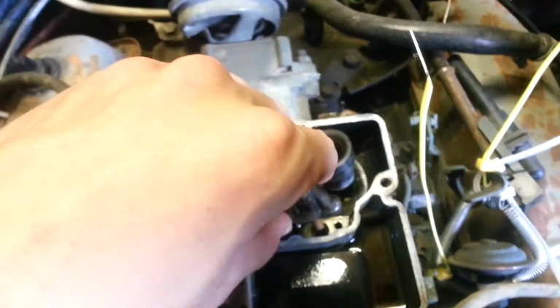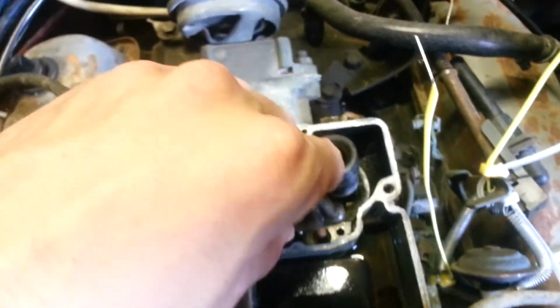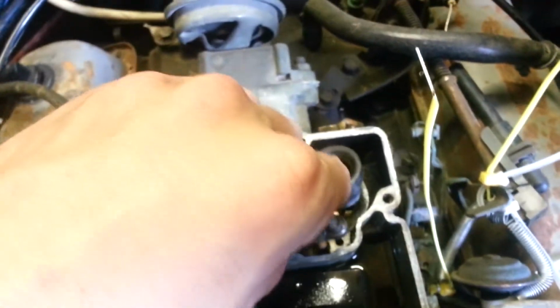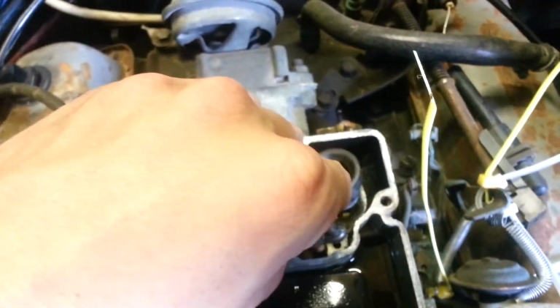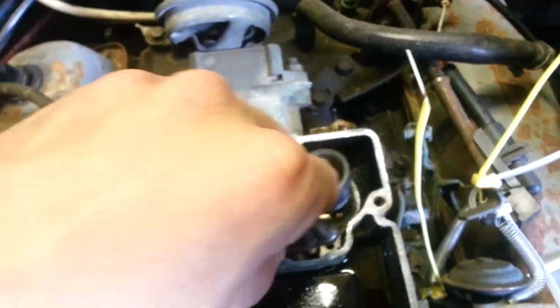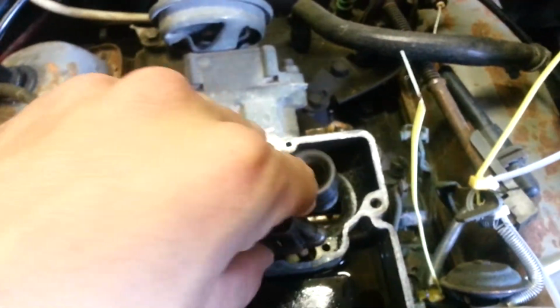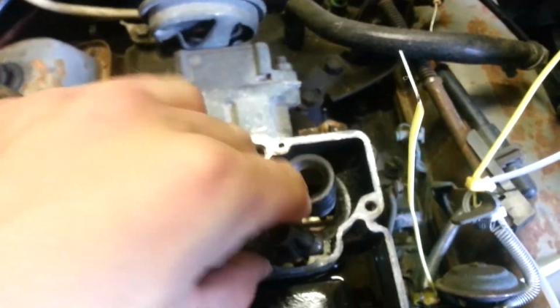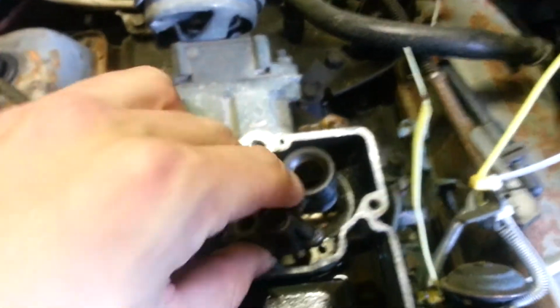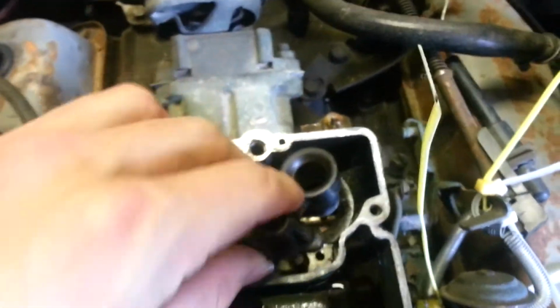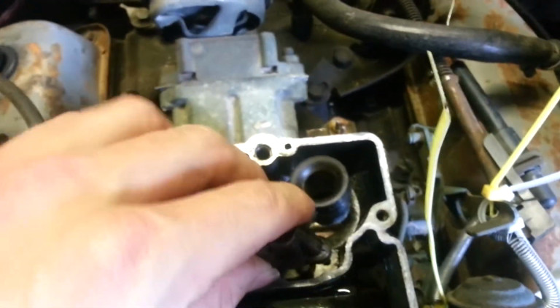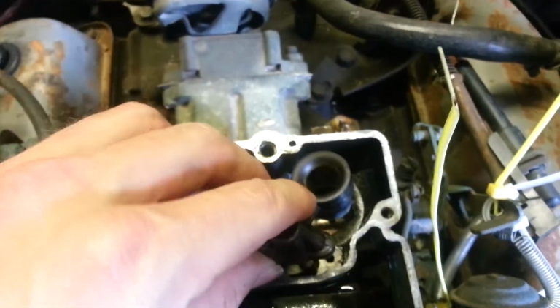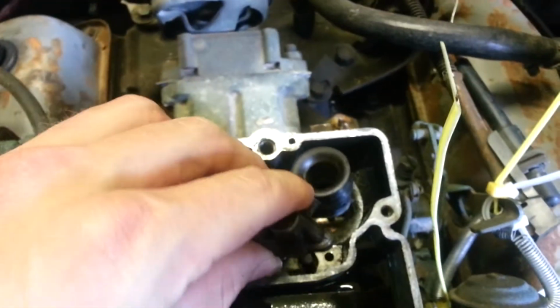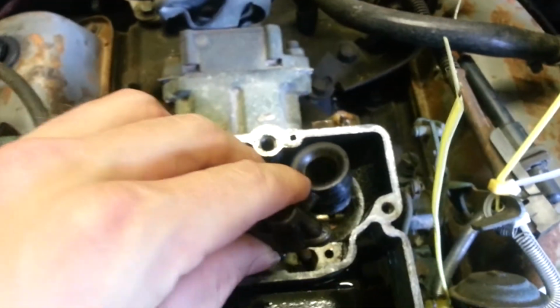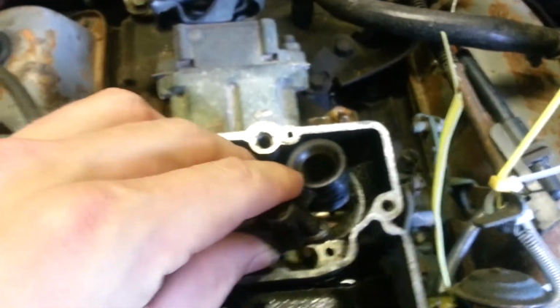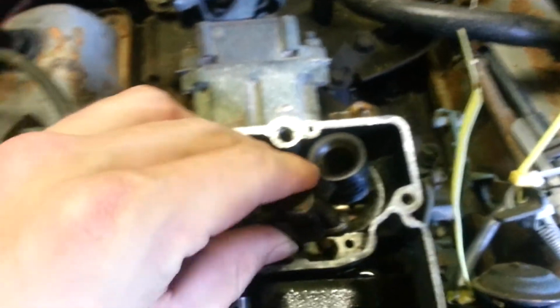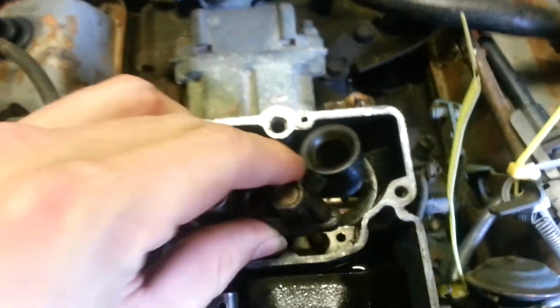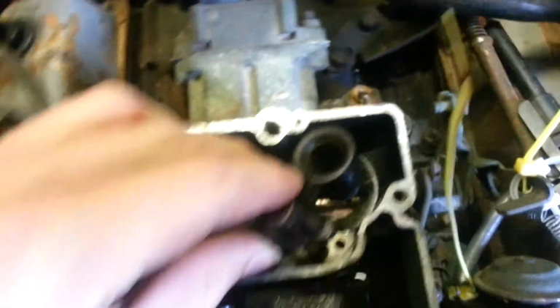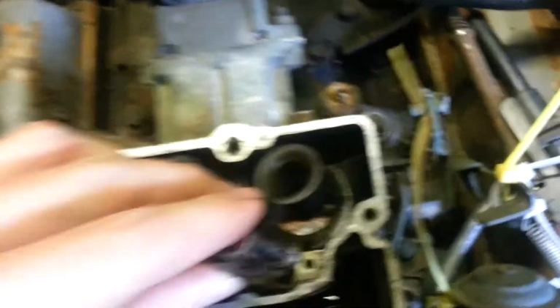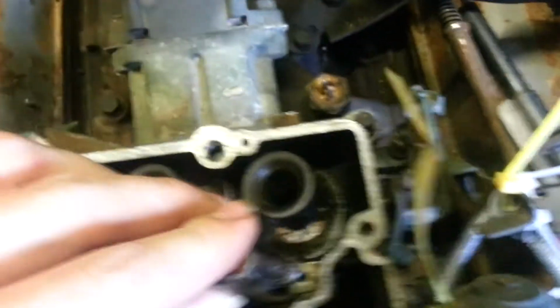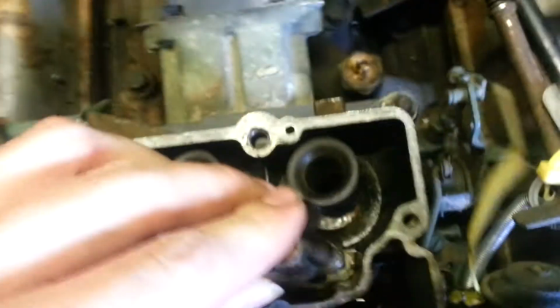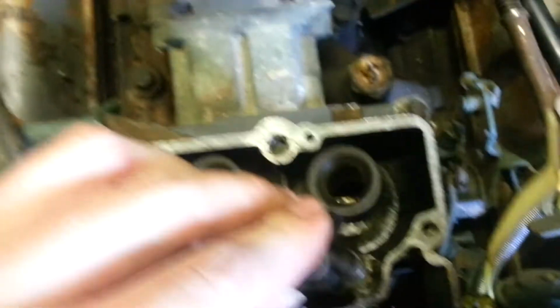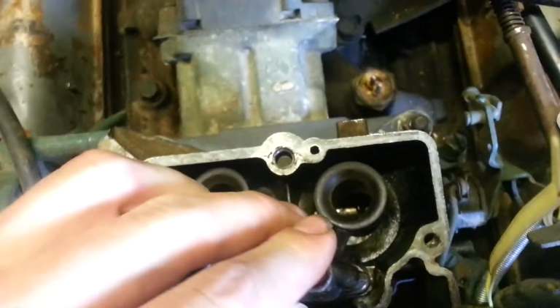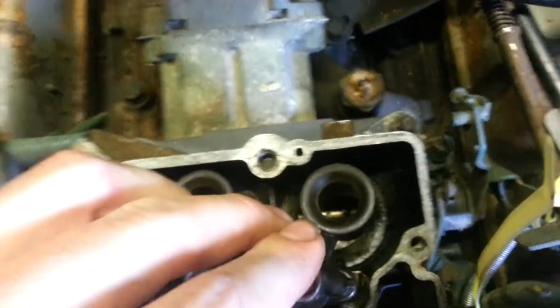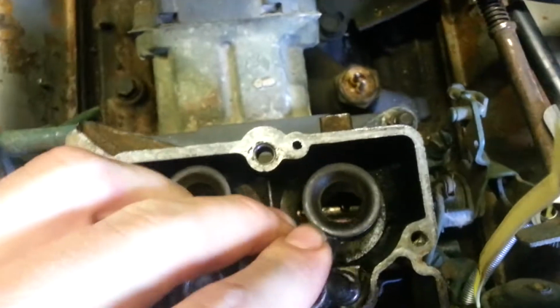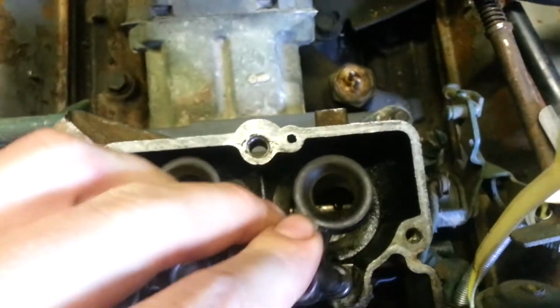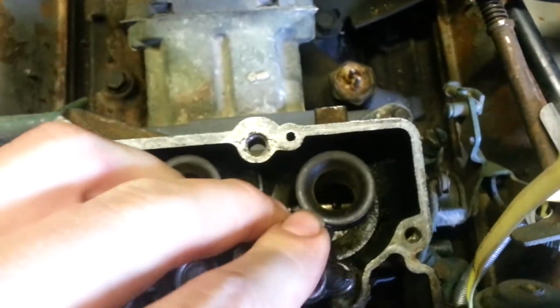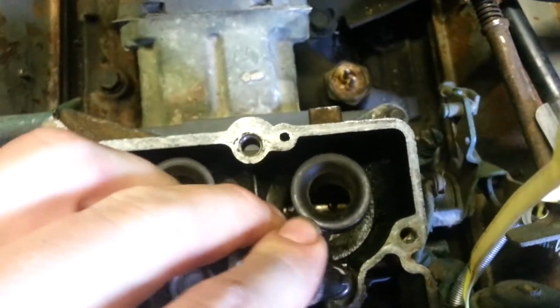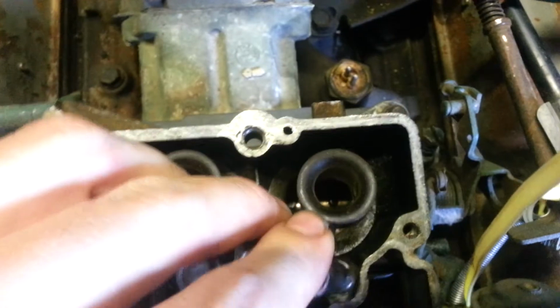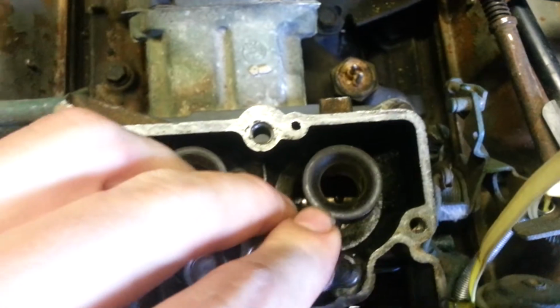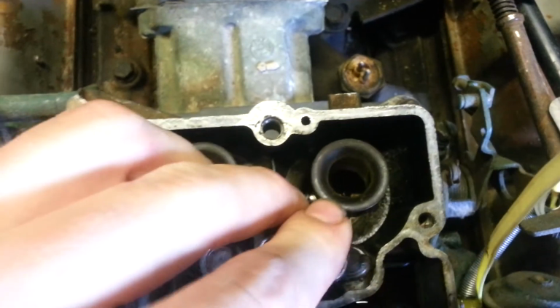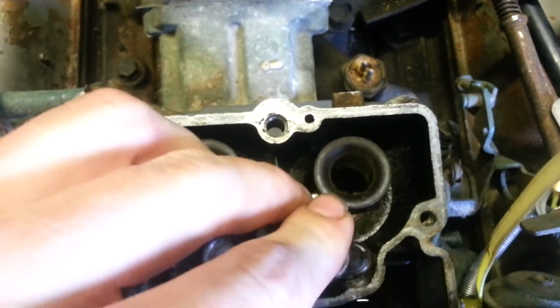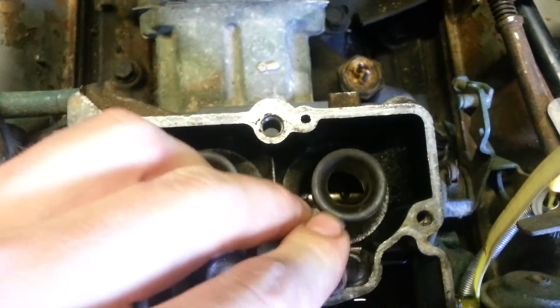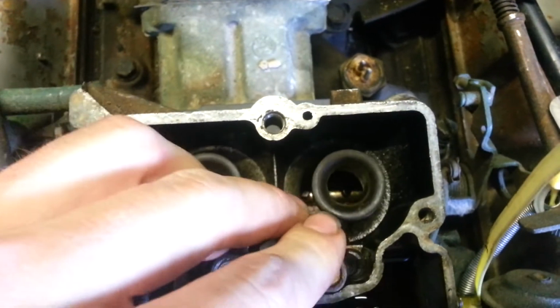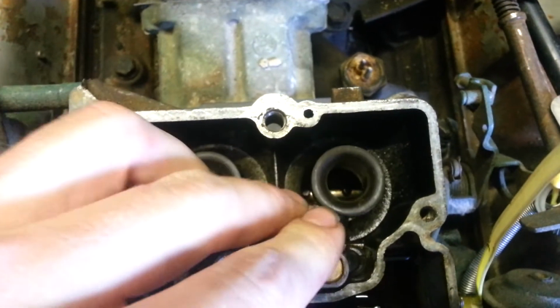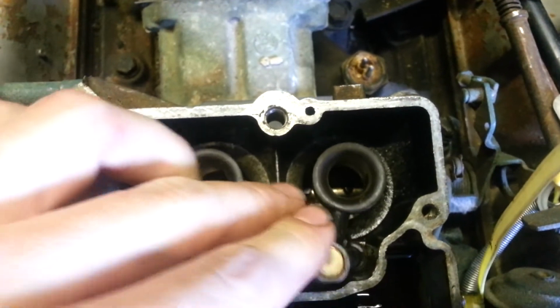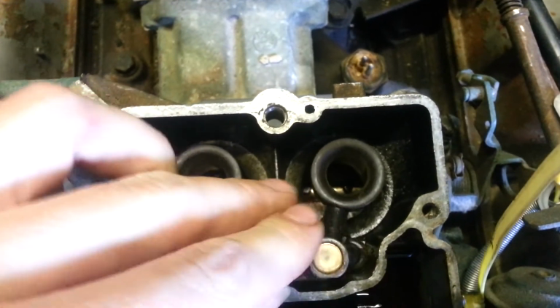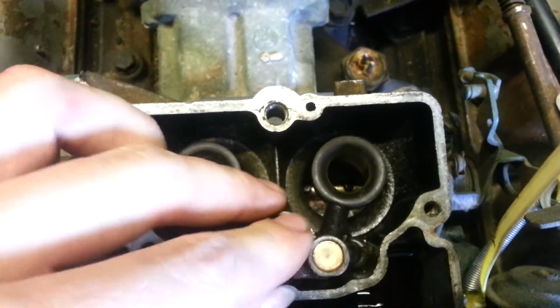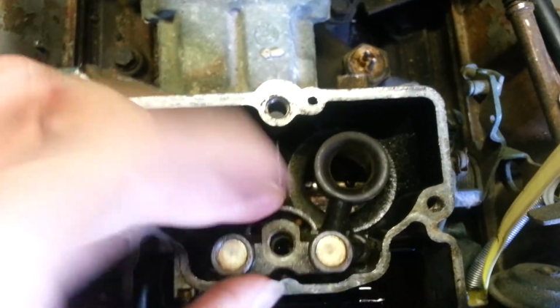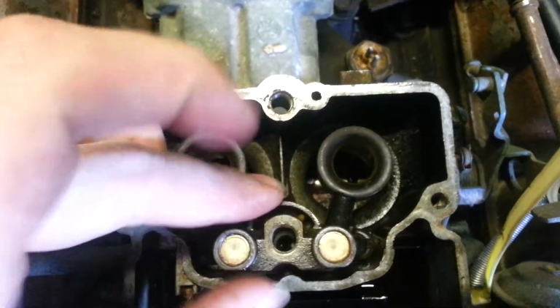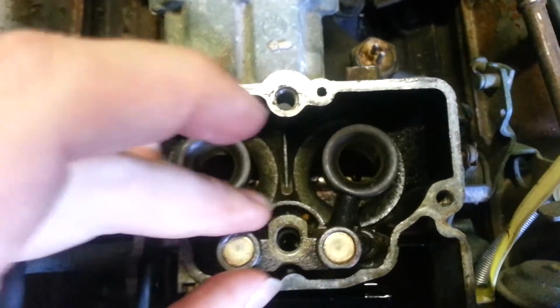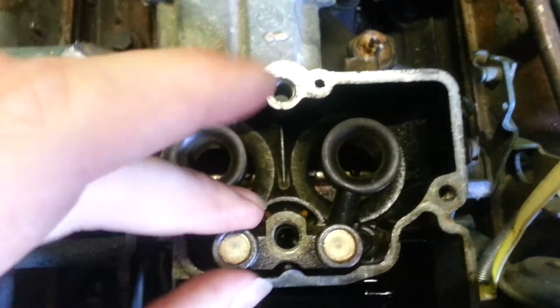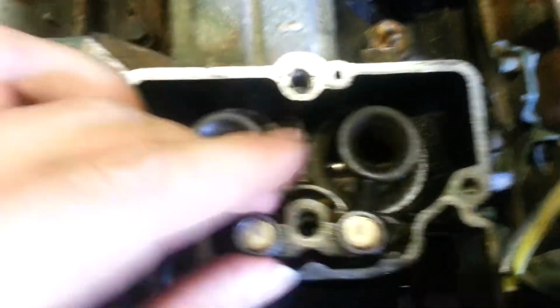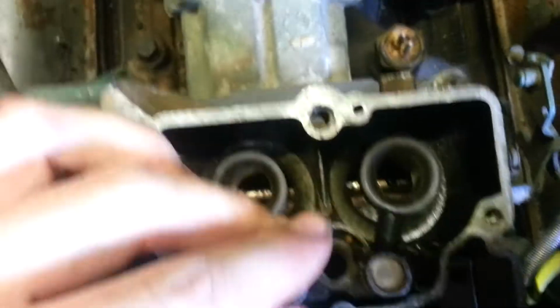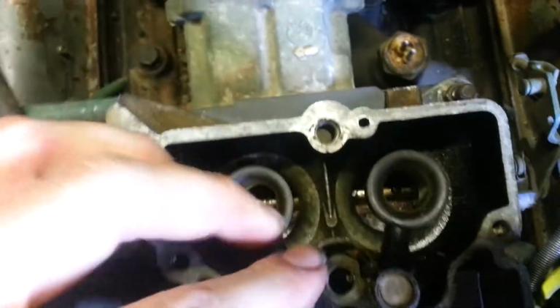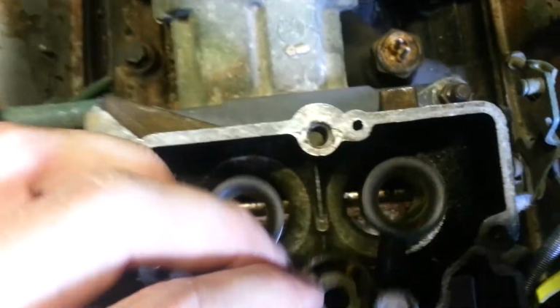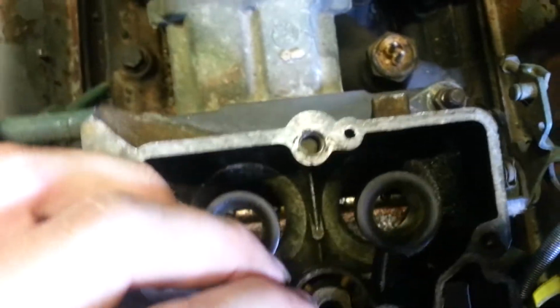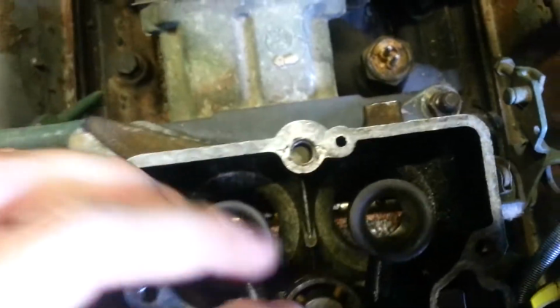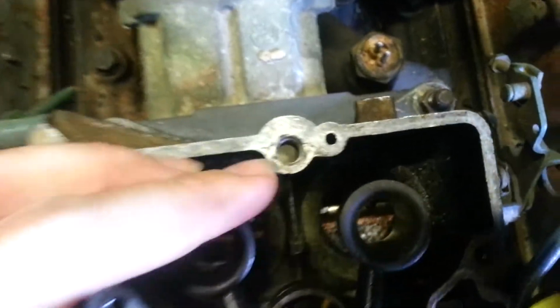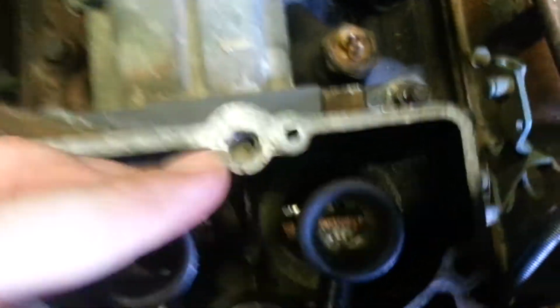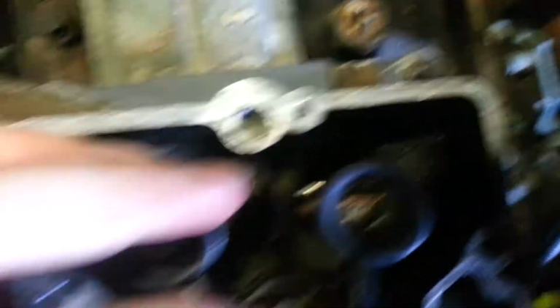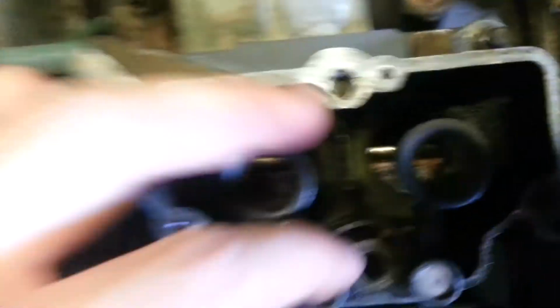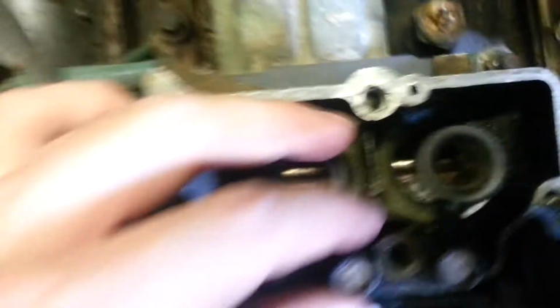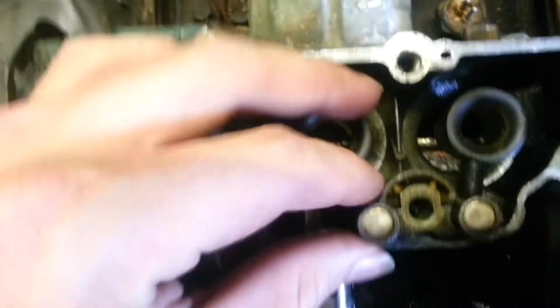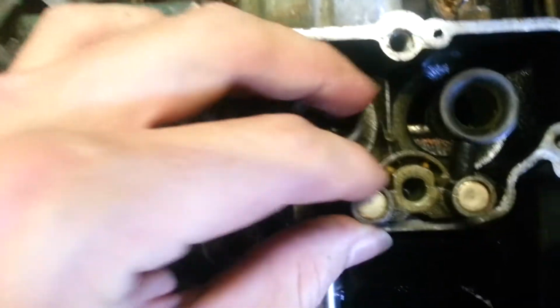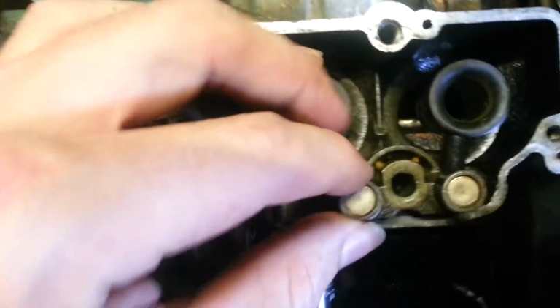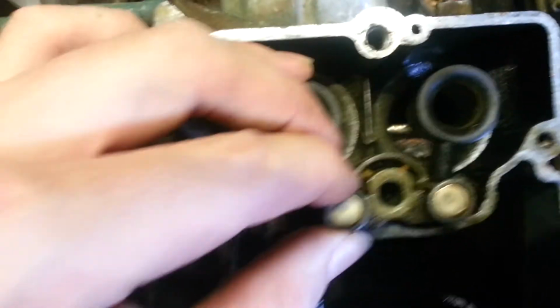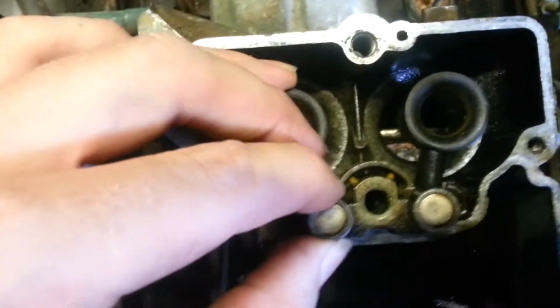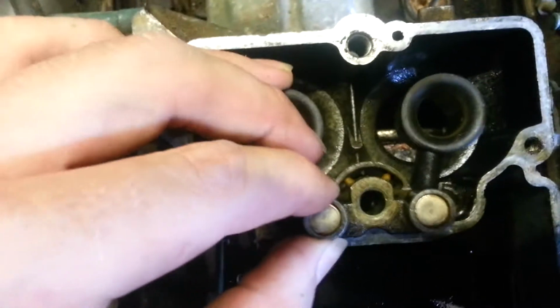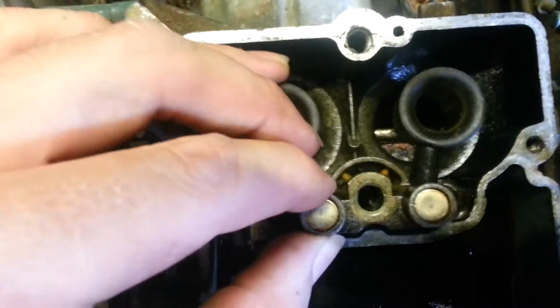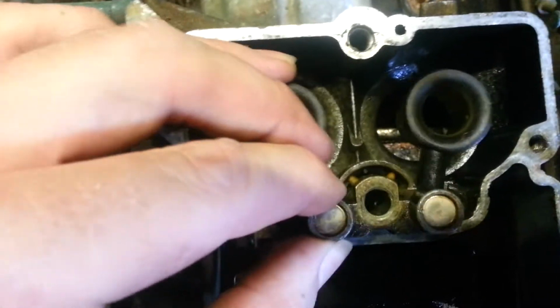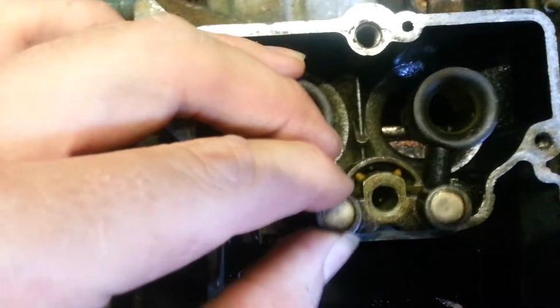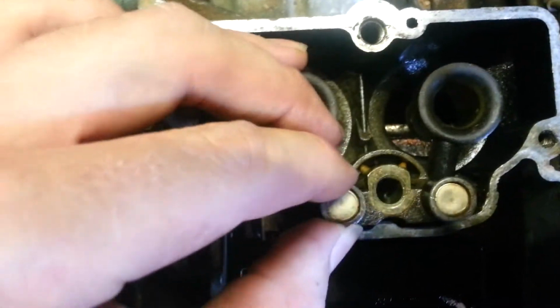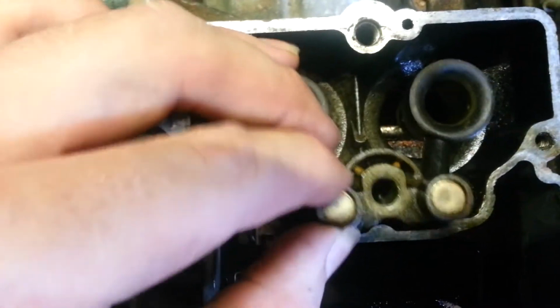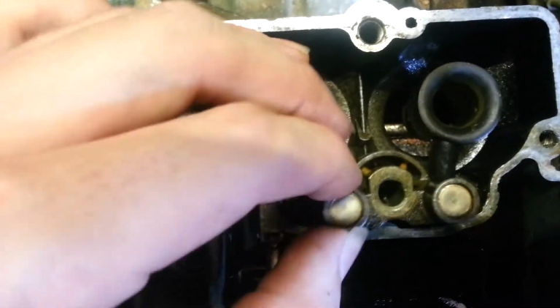Put that back on there — you've got to get that little pin lined up.